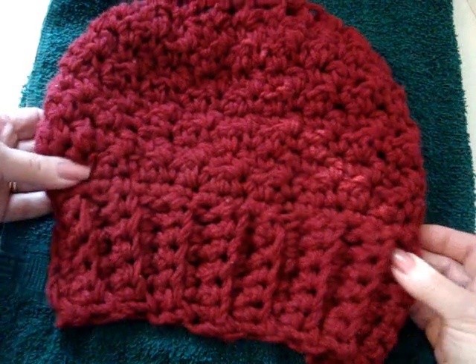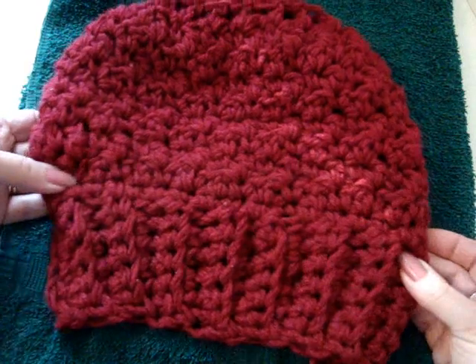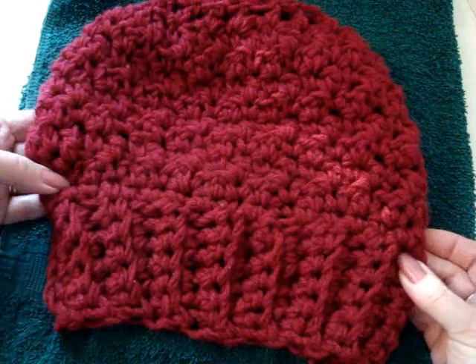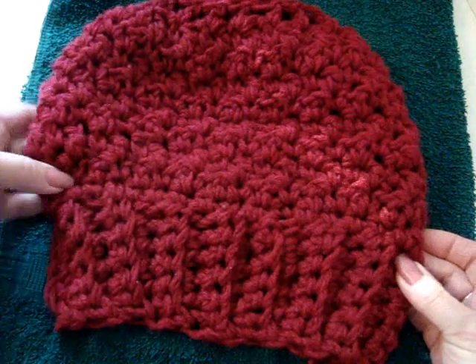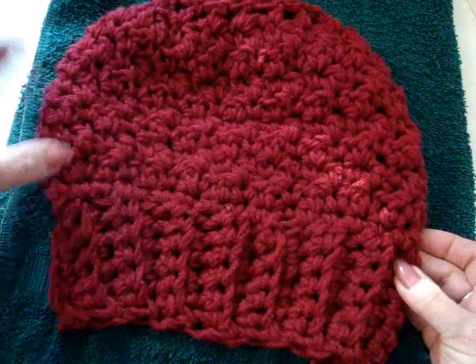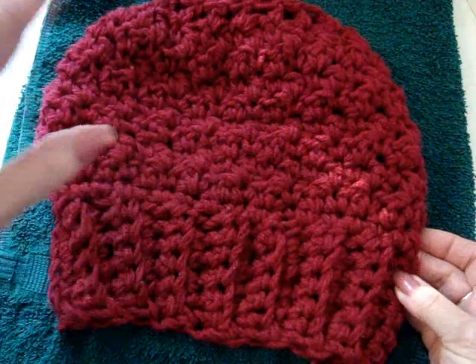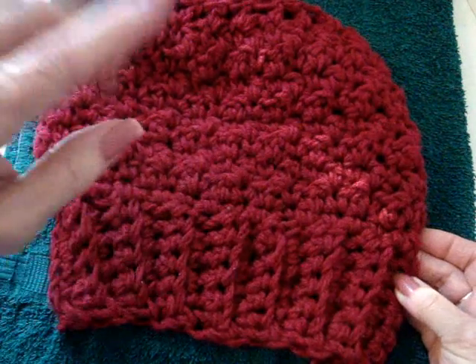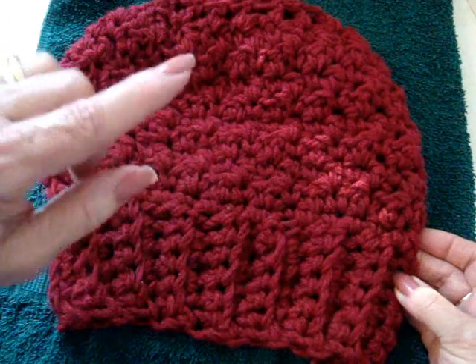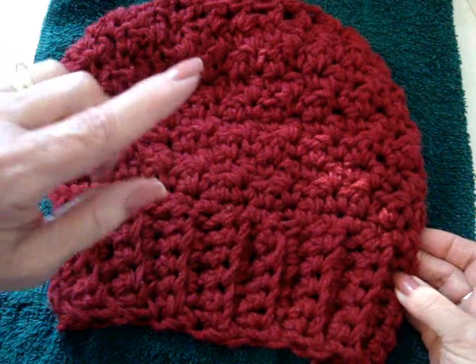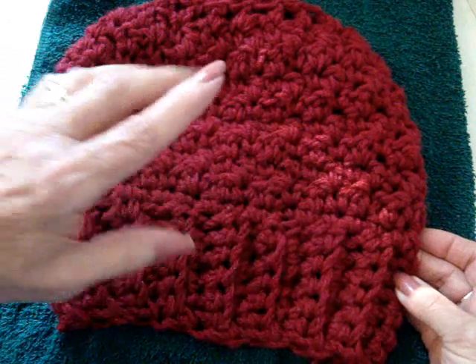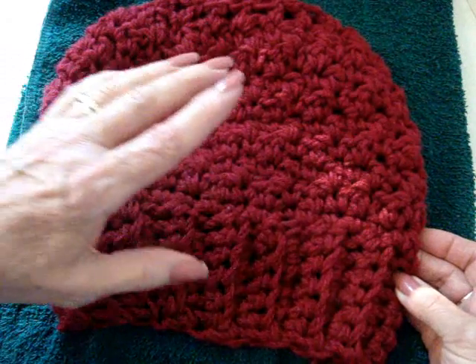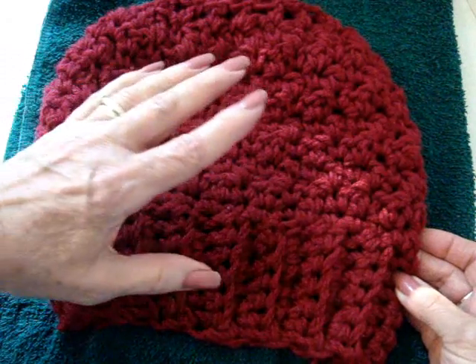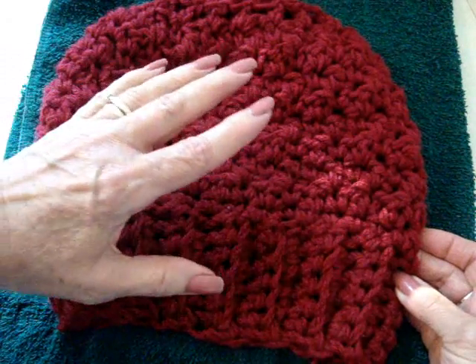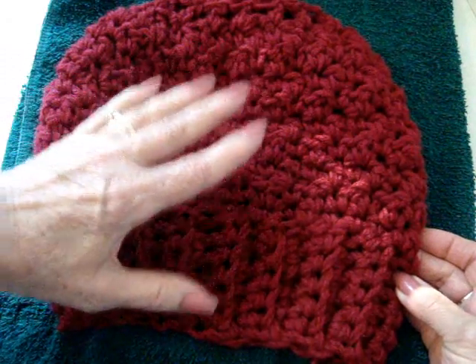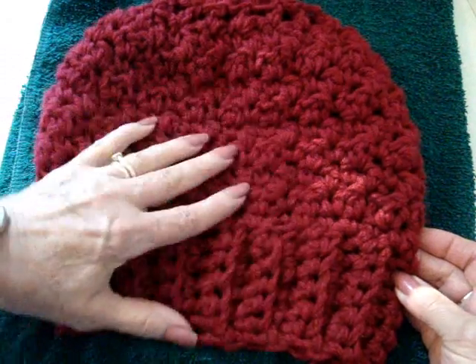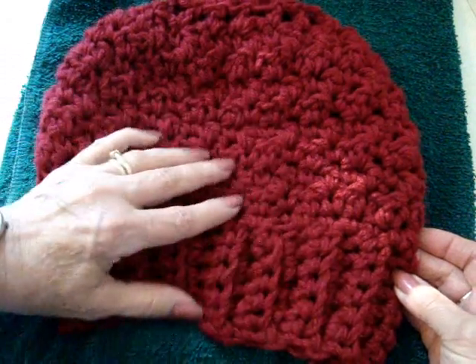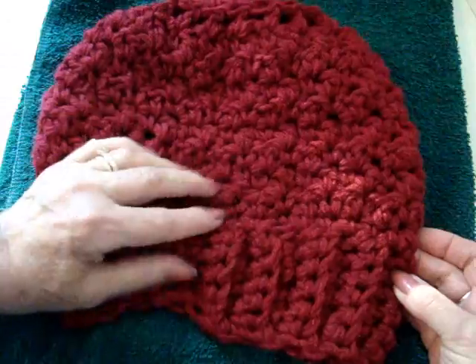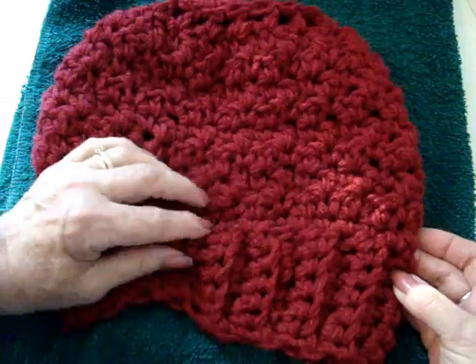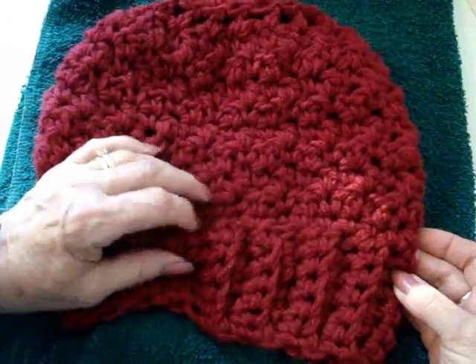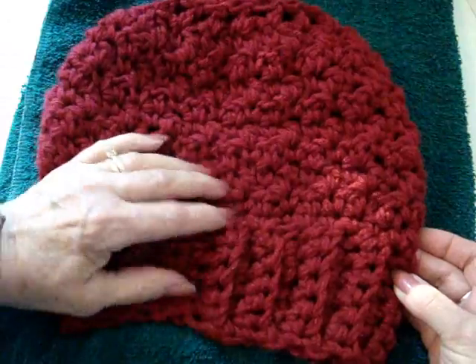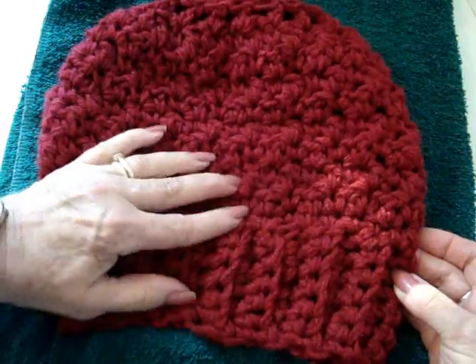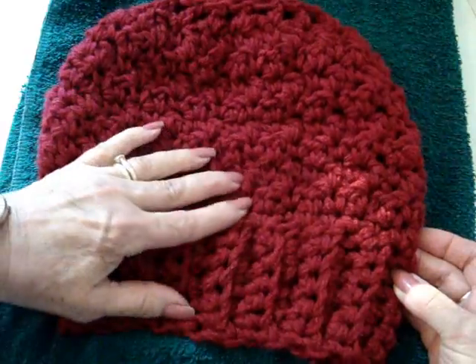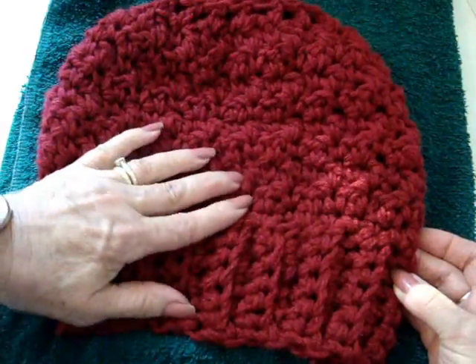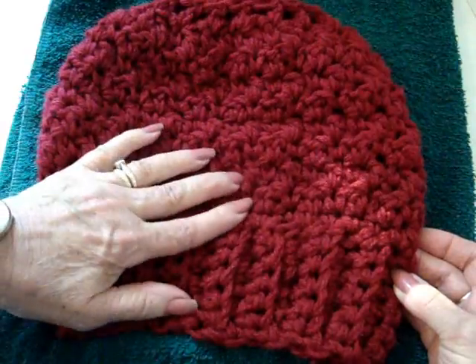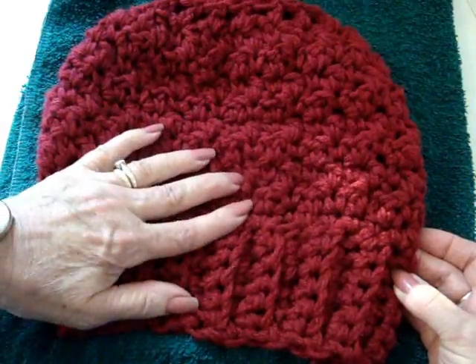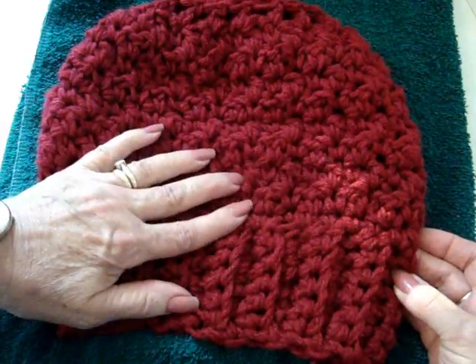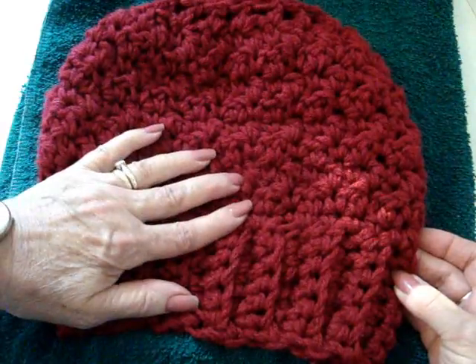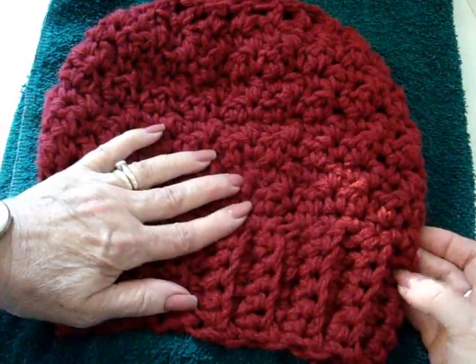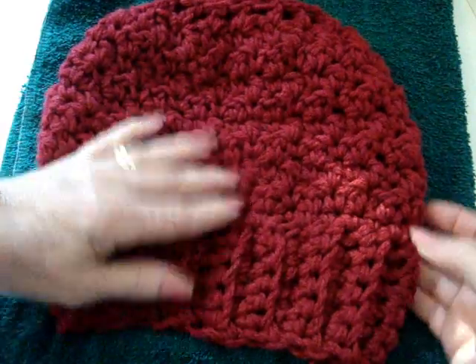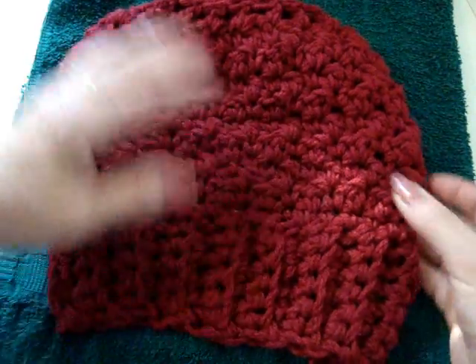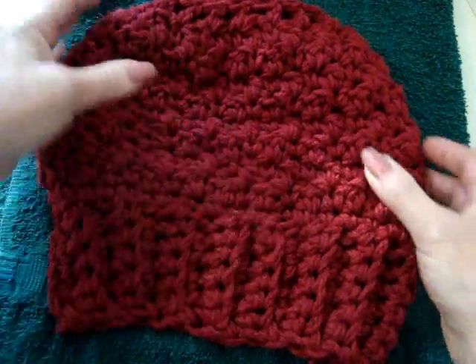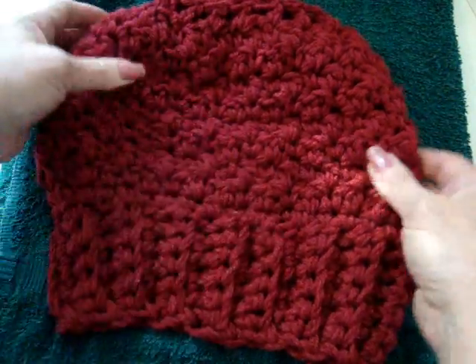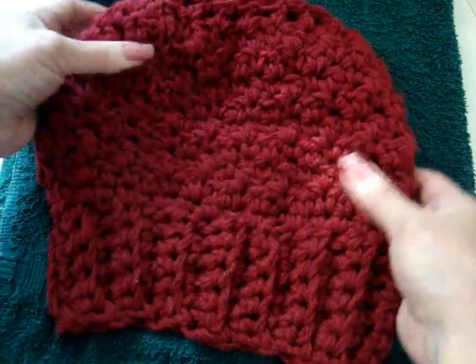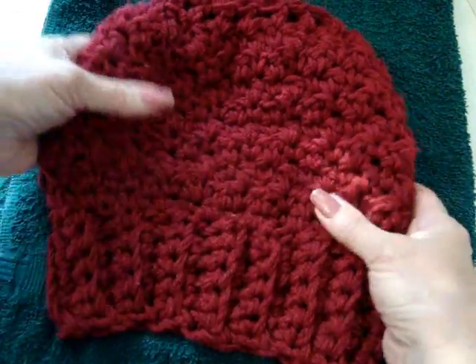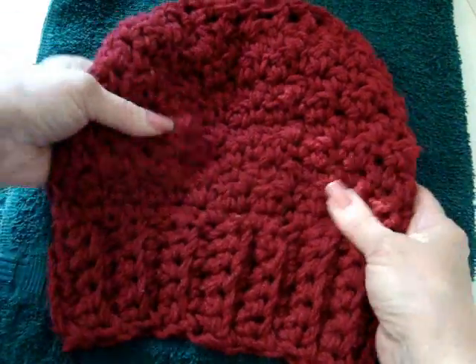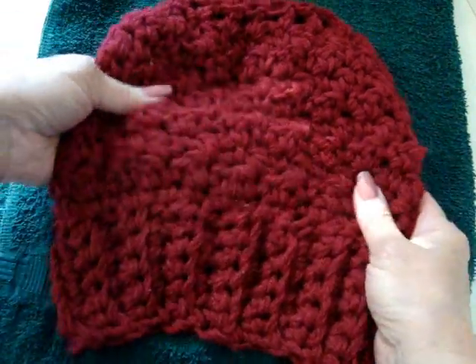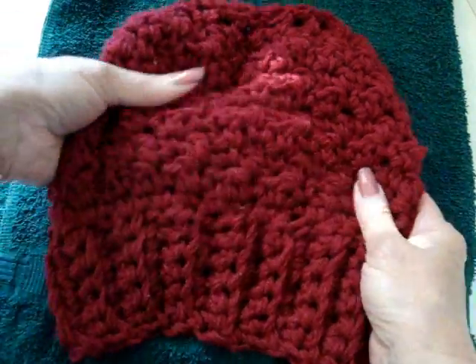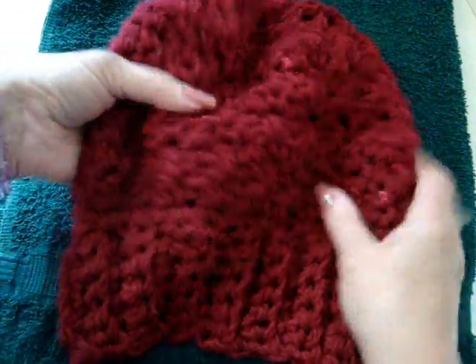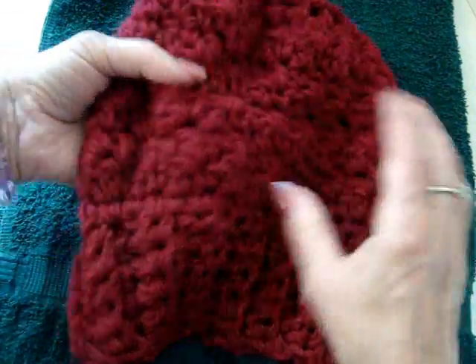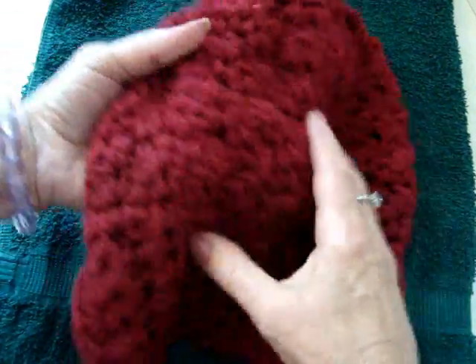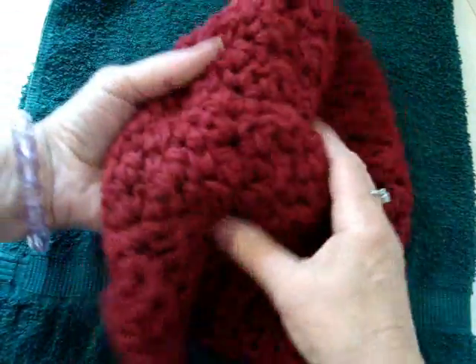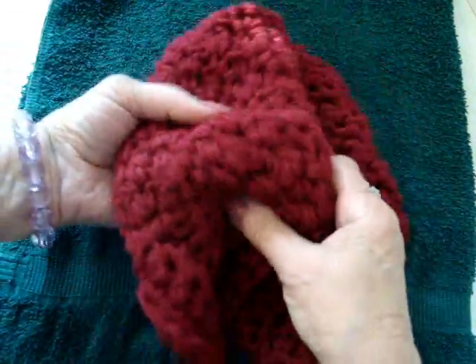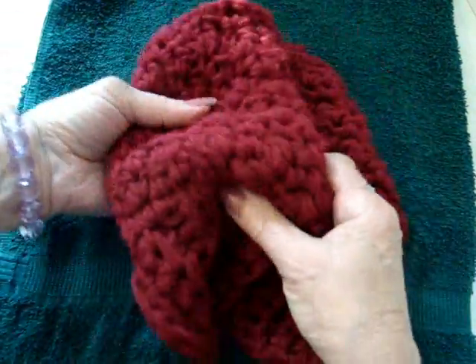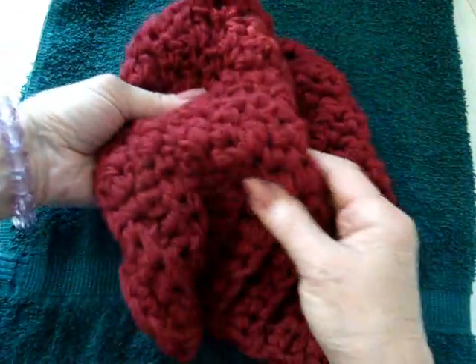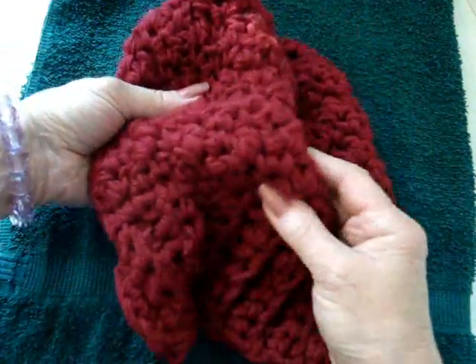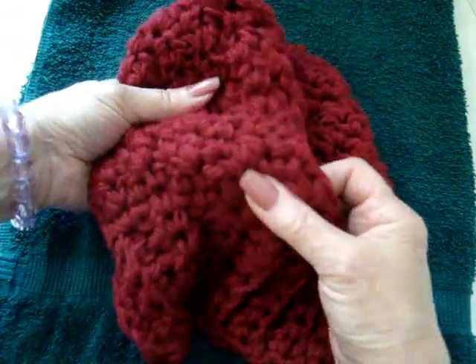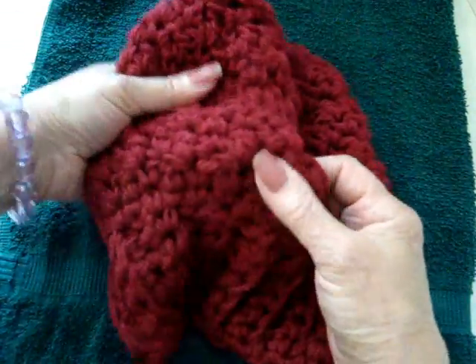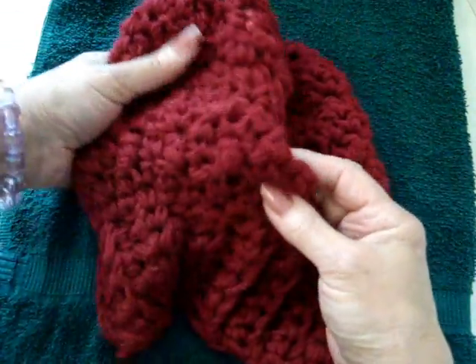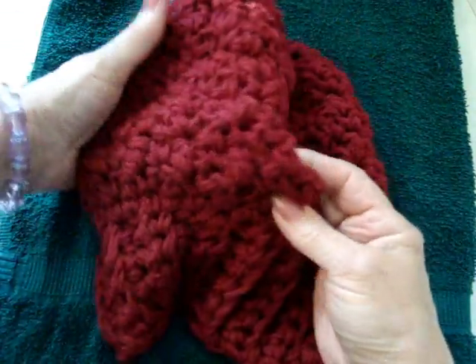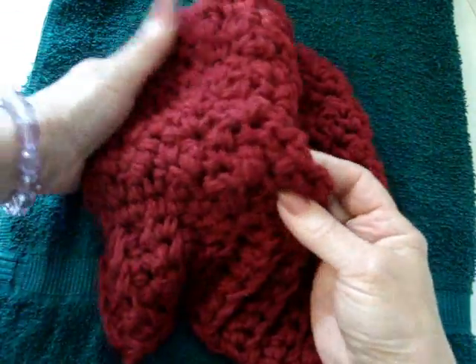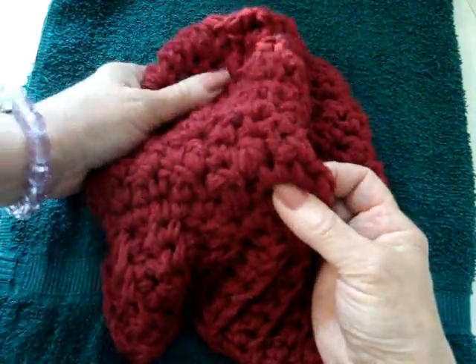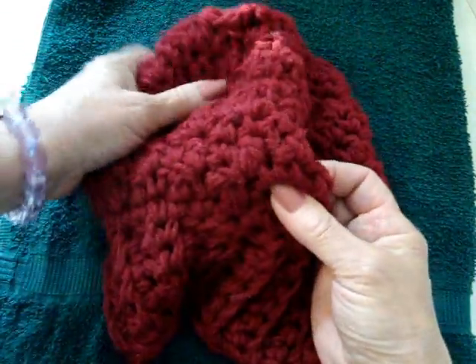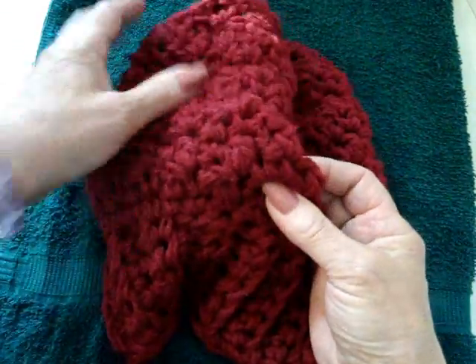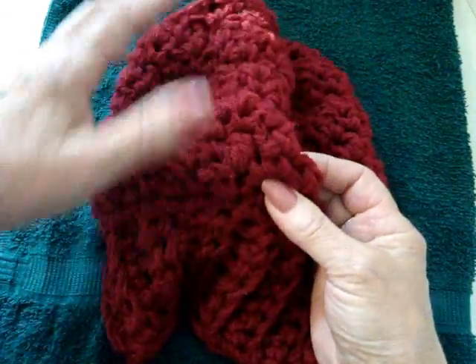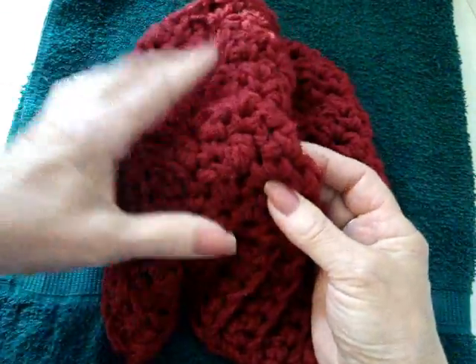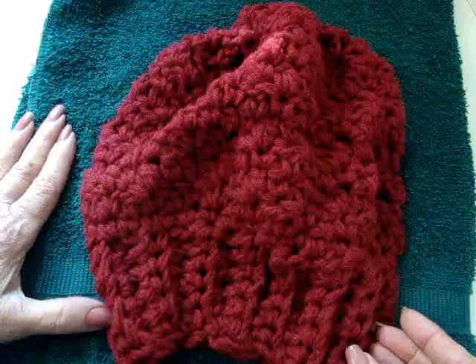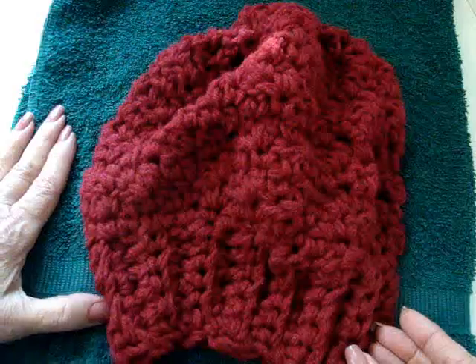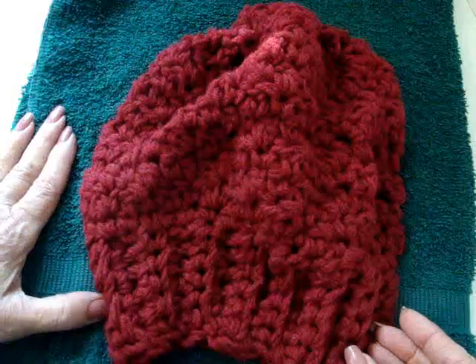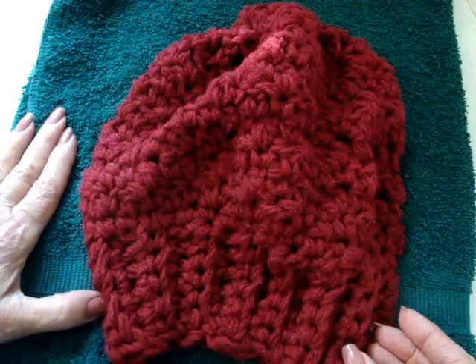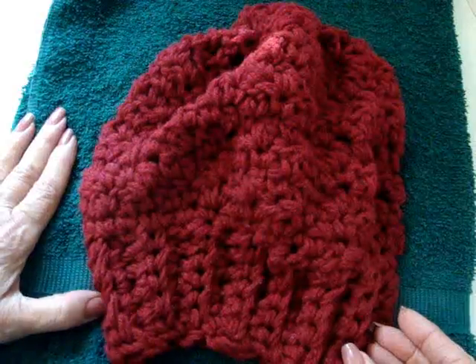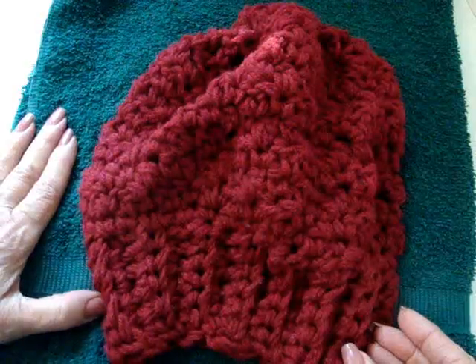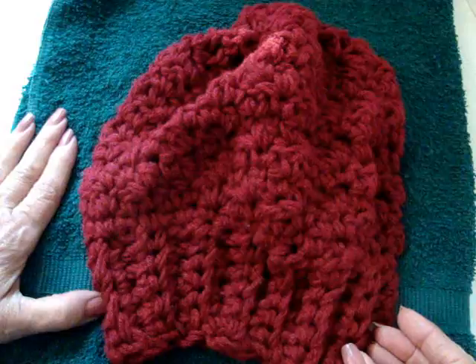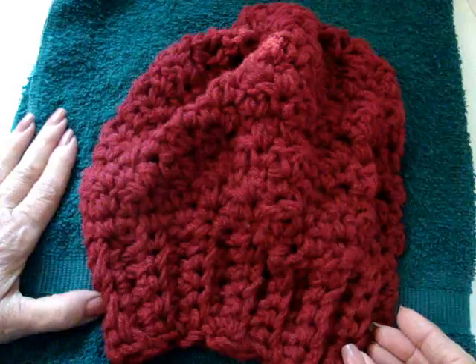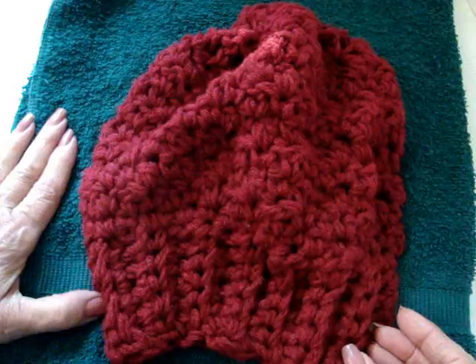Today I'm going to show you how you can soften Red Heart Super Saver yarn or any other kind of scratchy yarn. So let's get started.